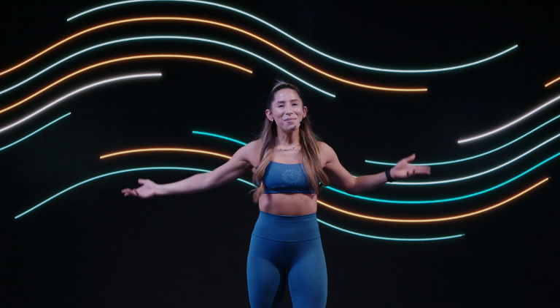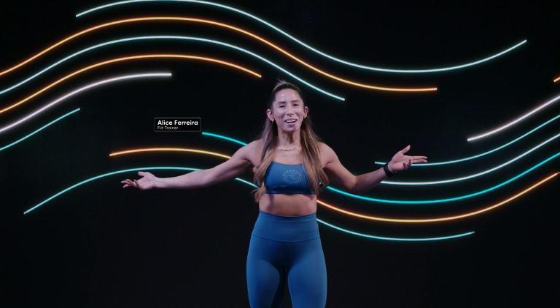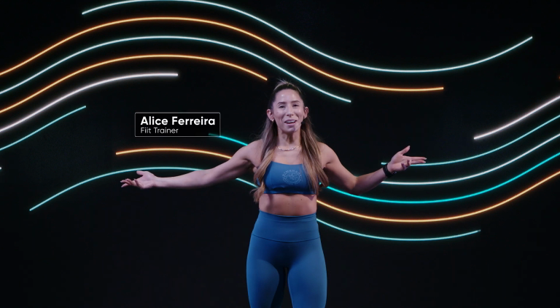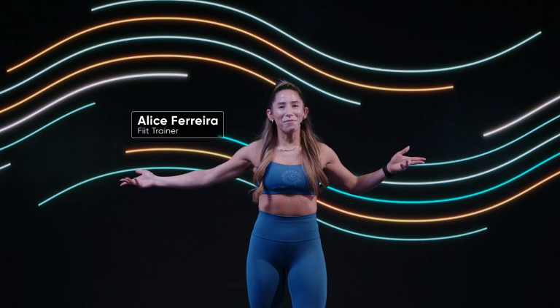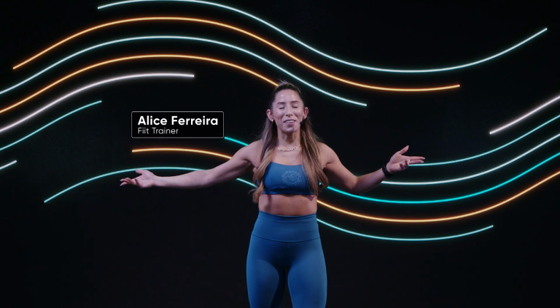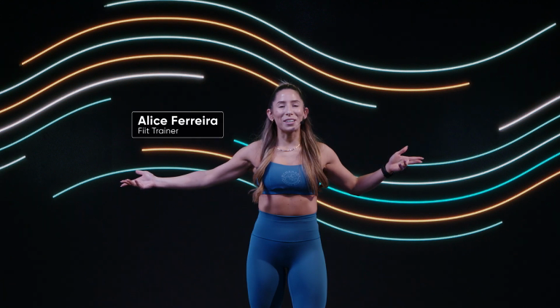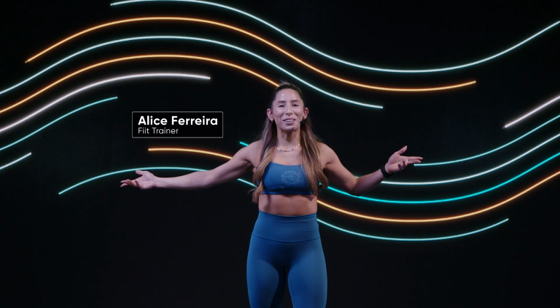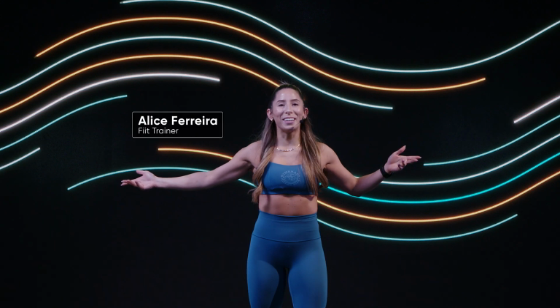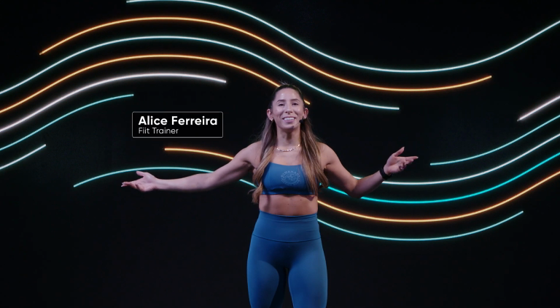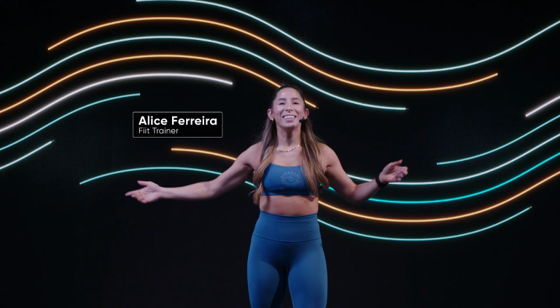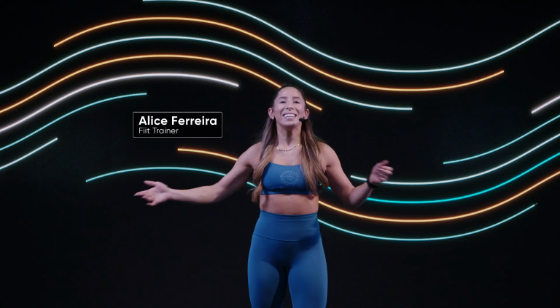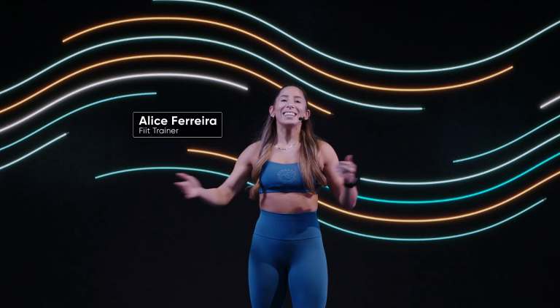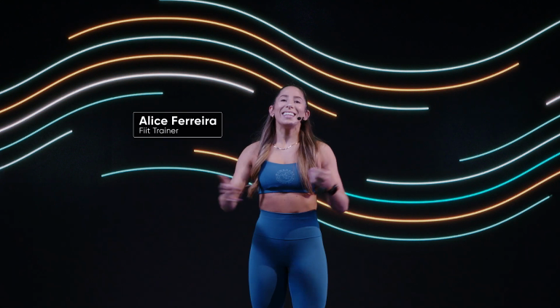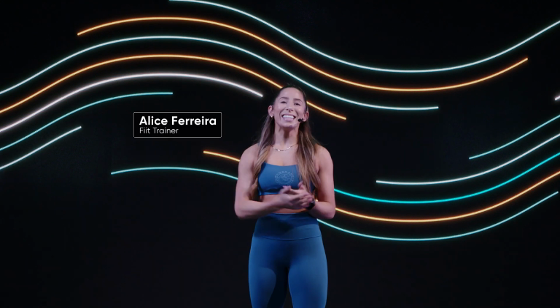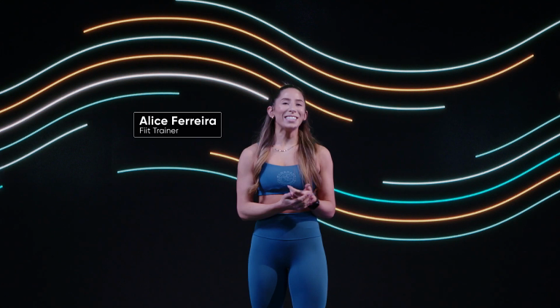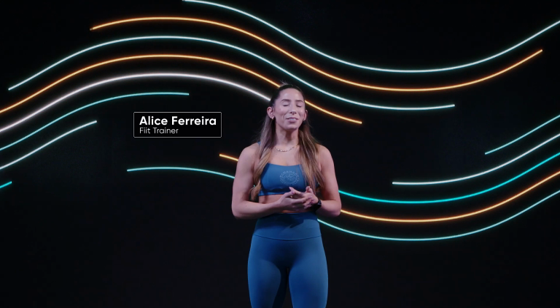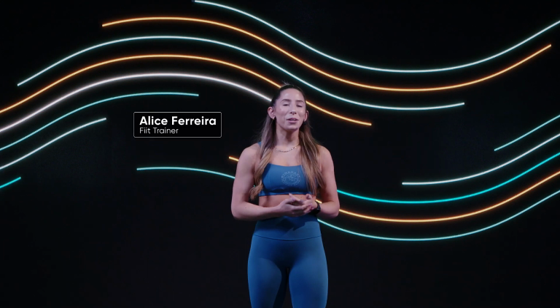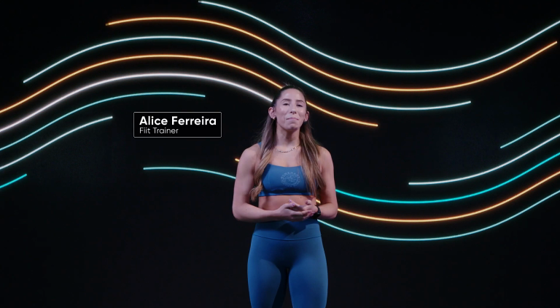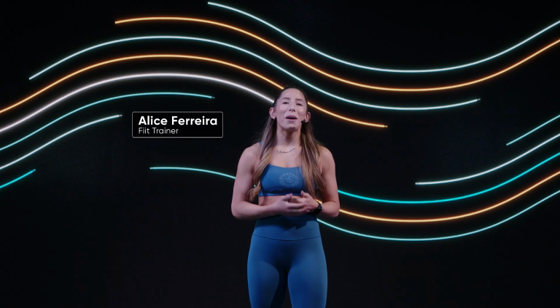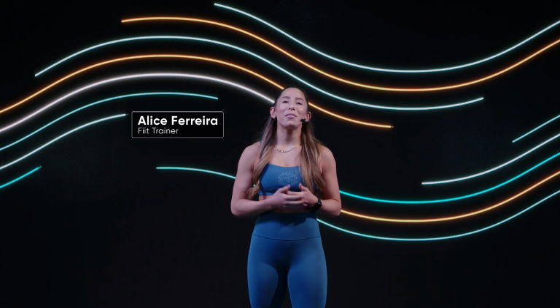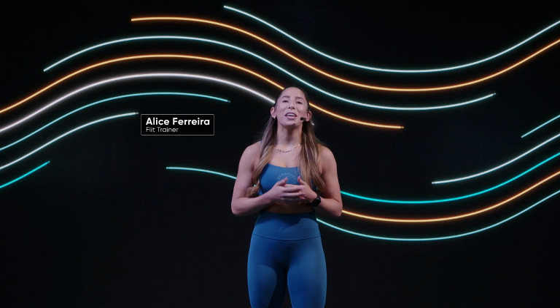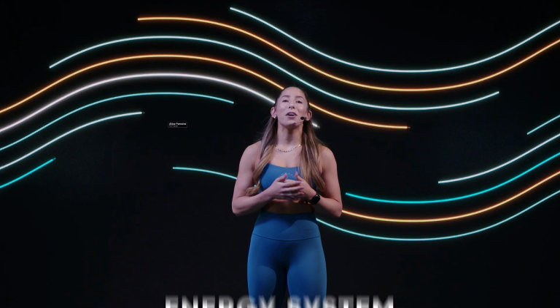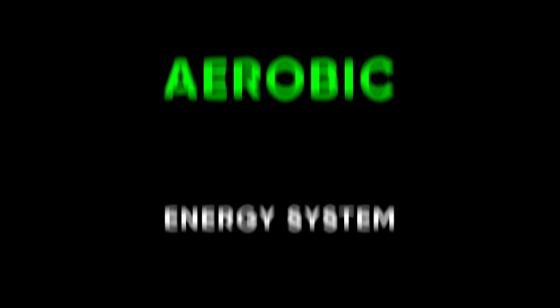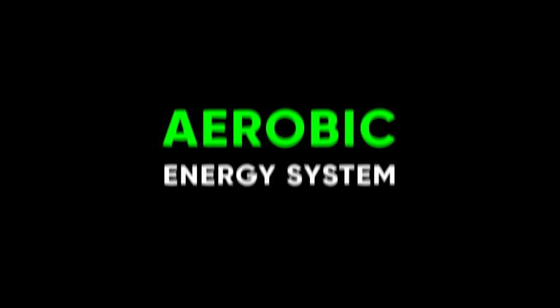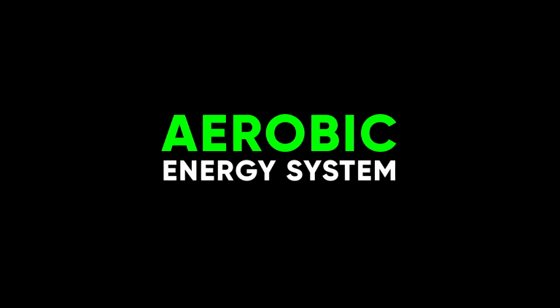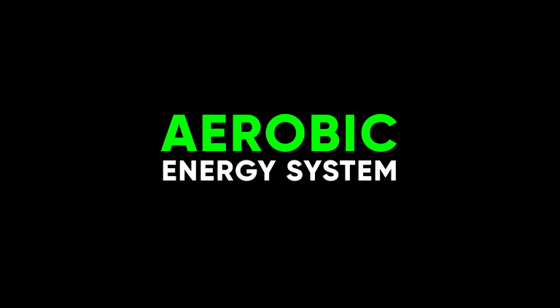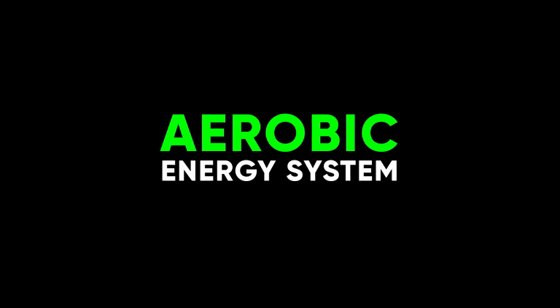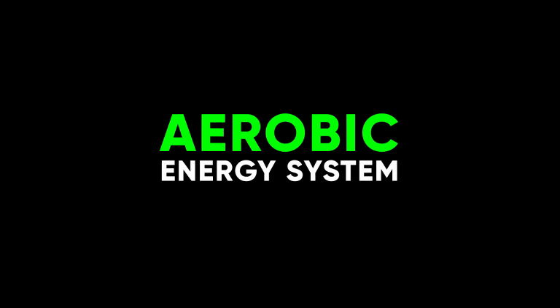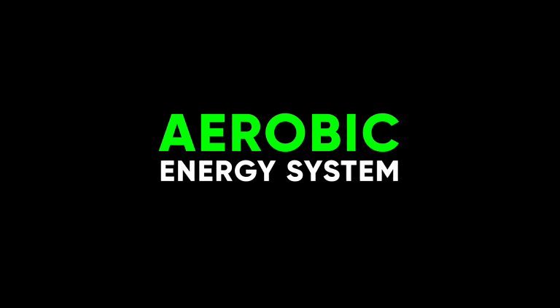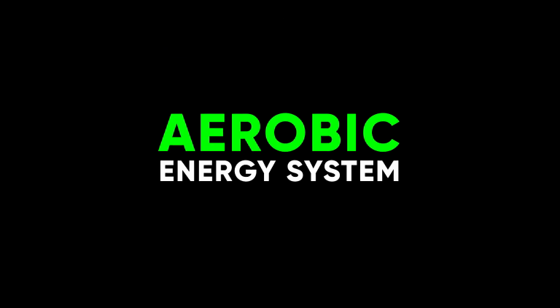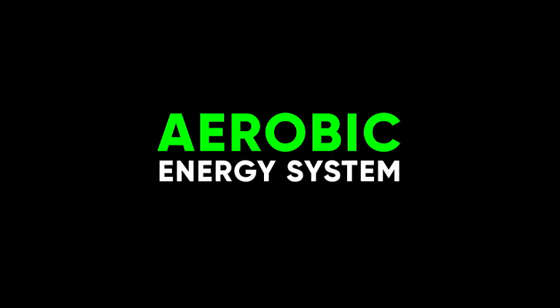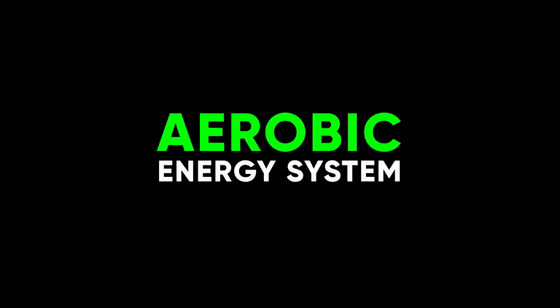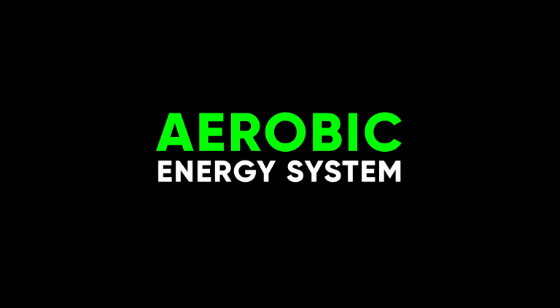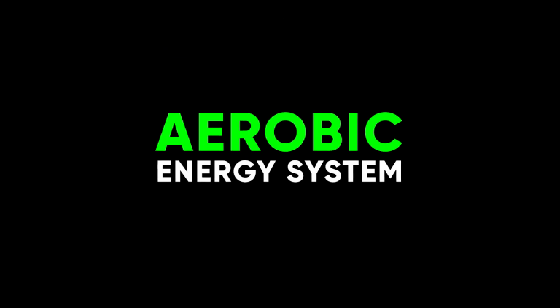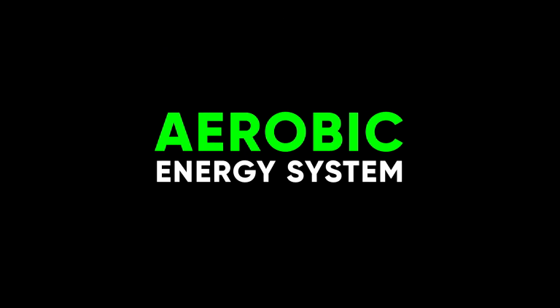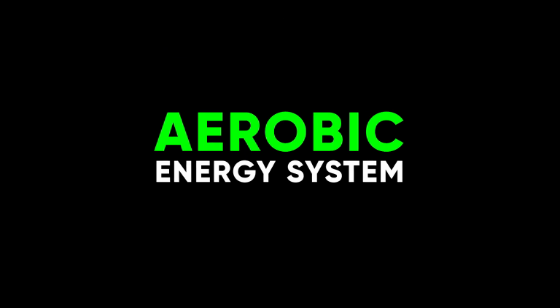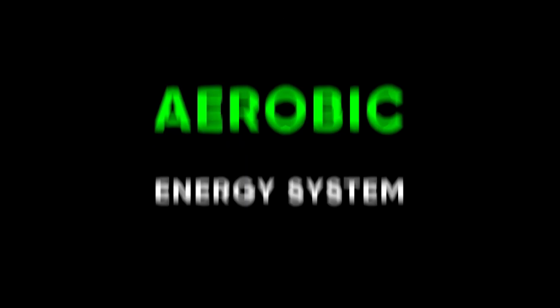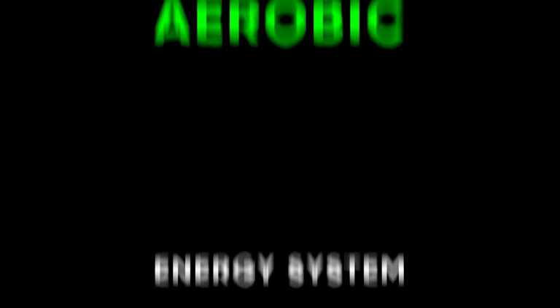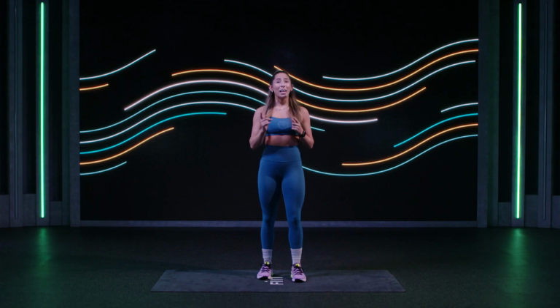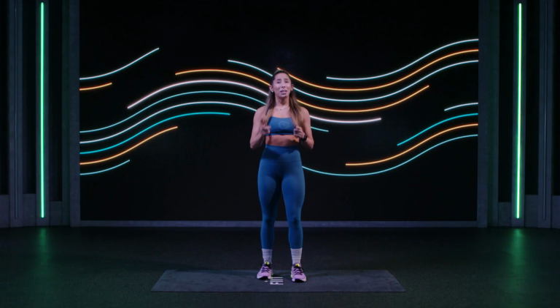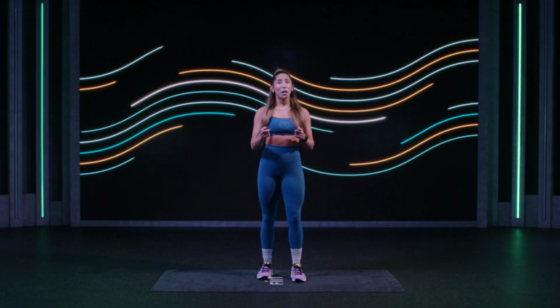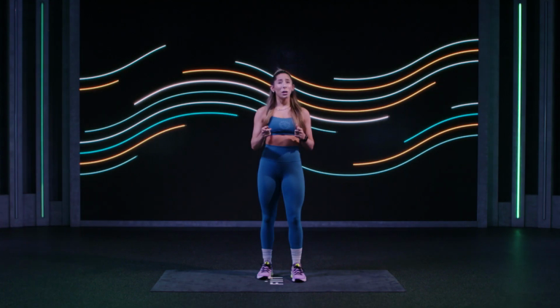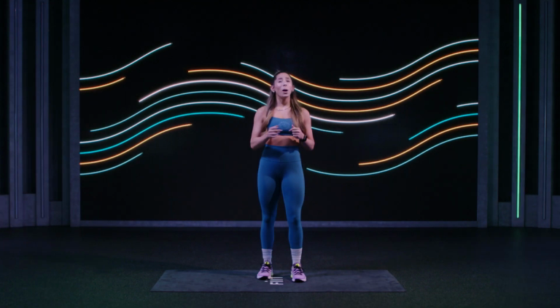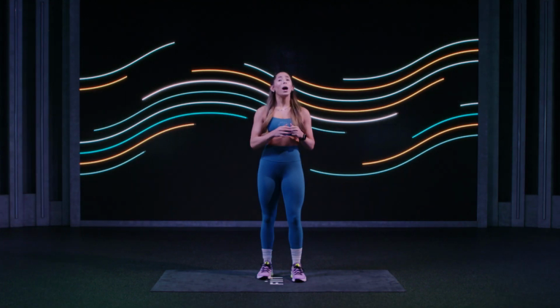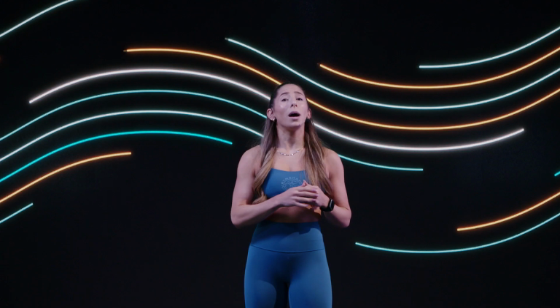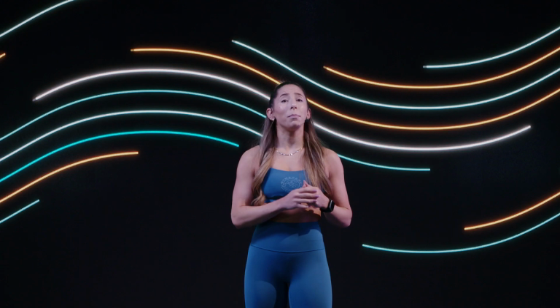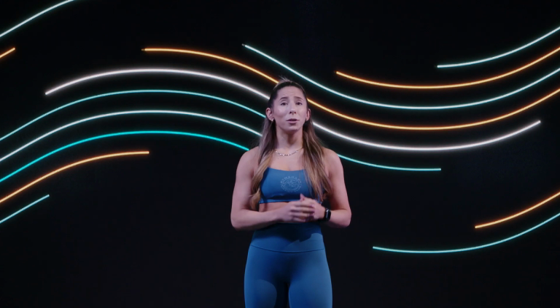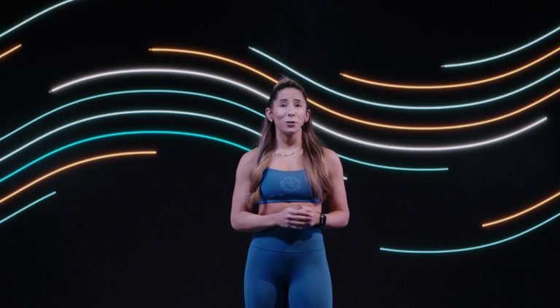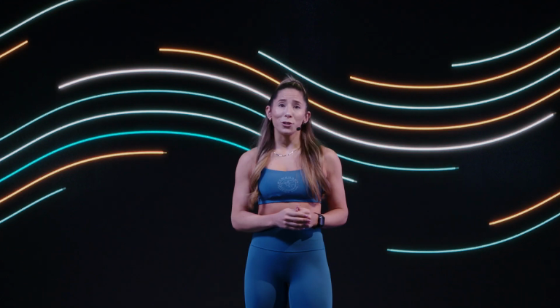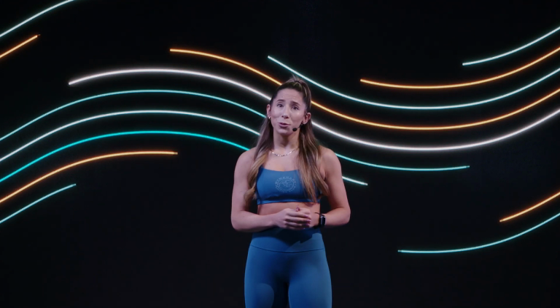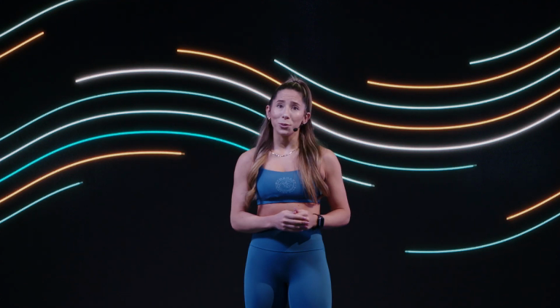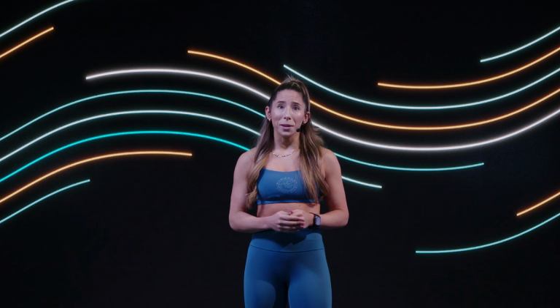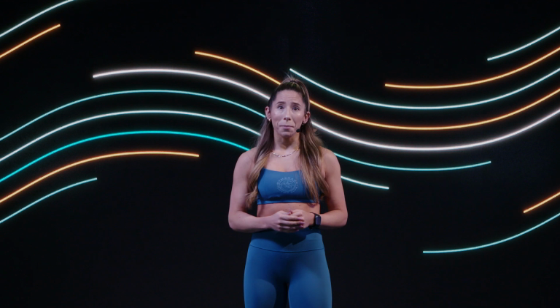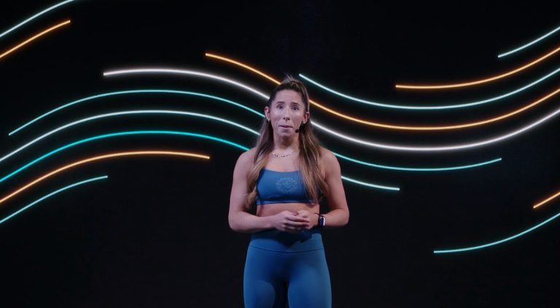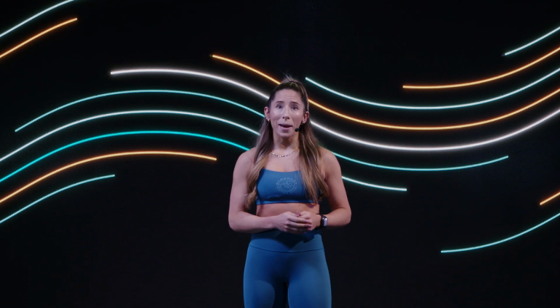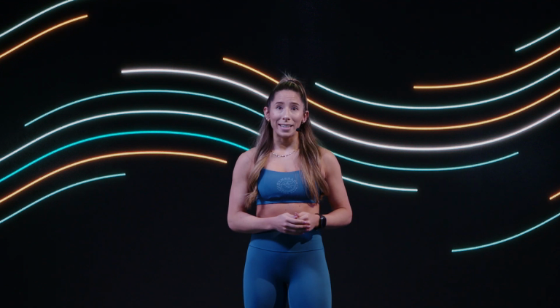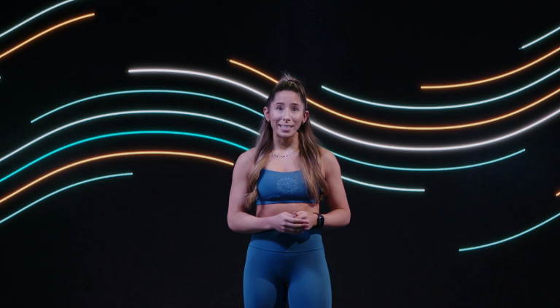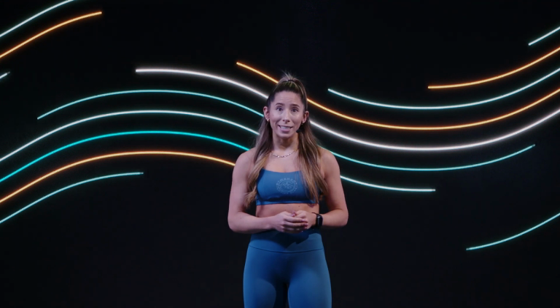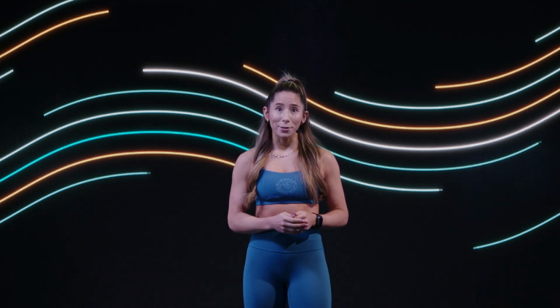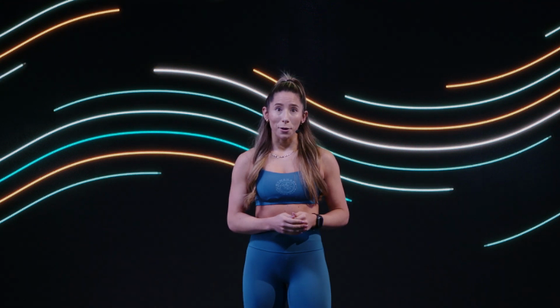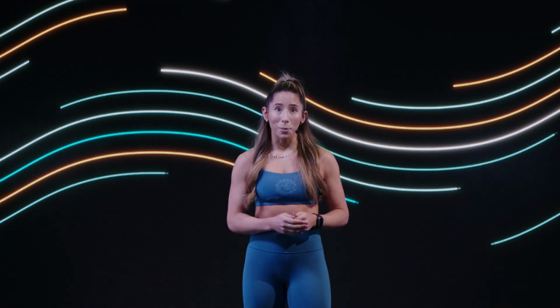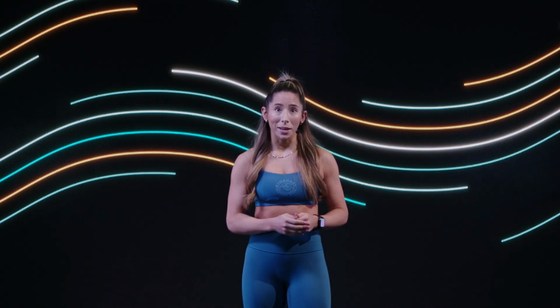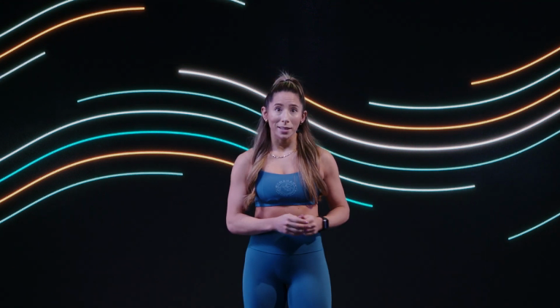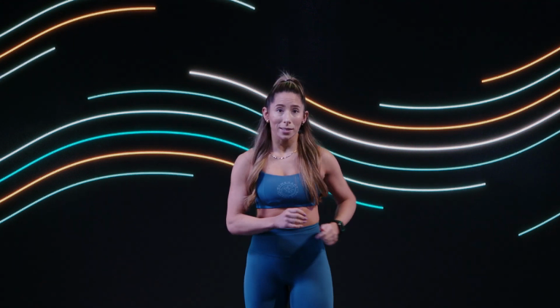What up fit crew? Let's talk about the aerobic energy system. And no, I'm not just talking about ATEEZ aerobics.